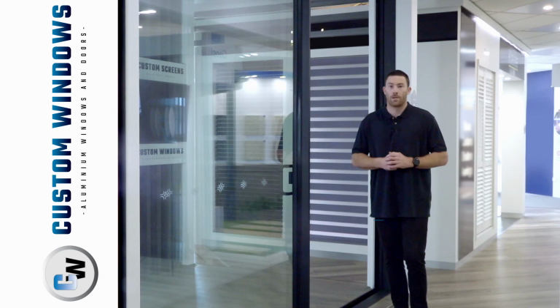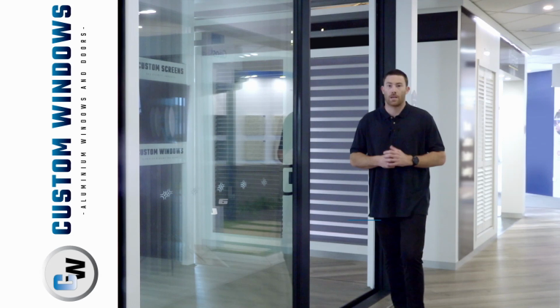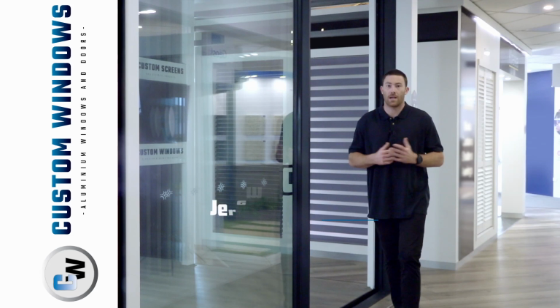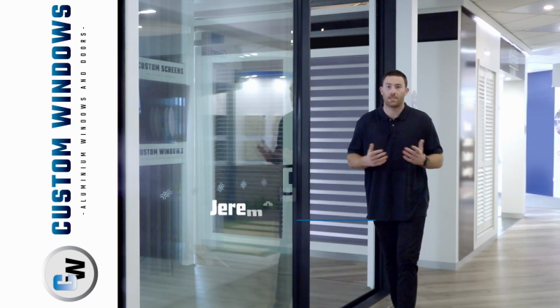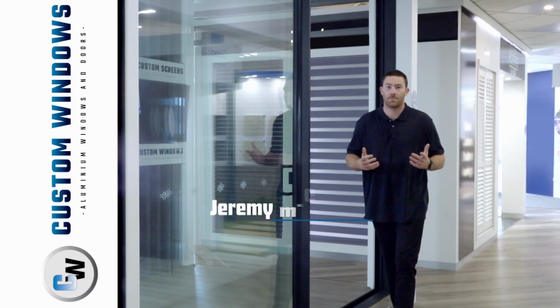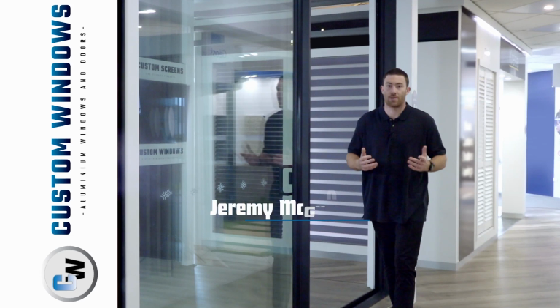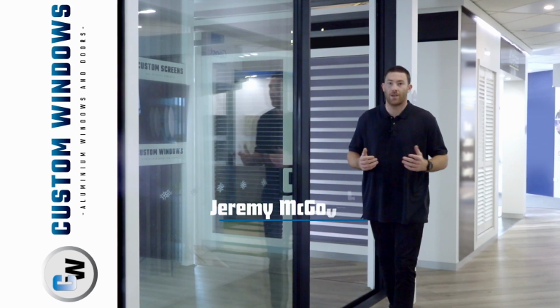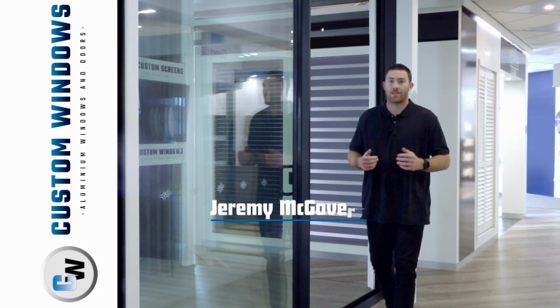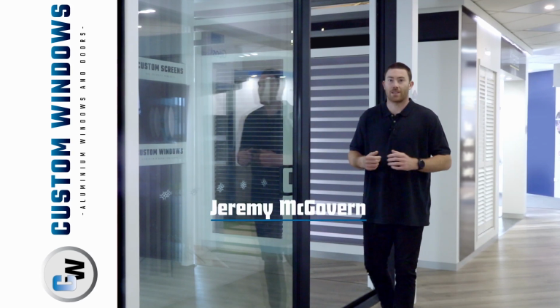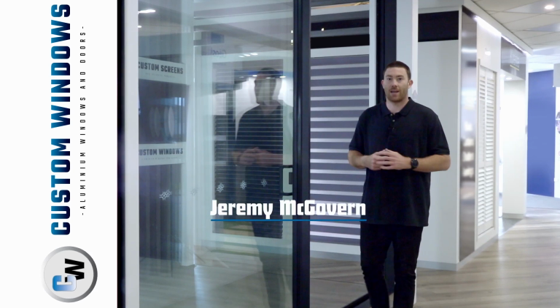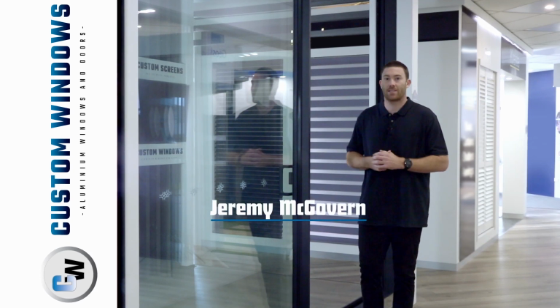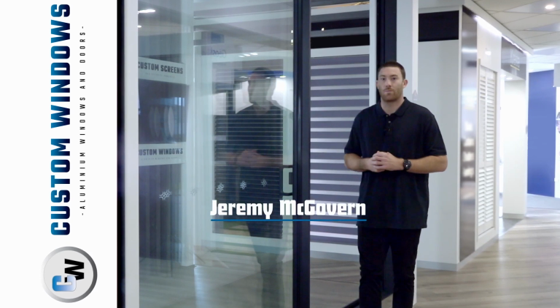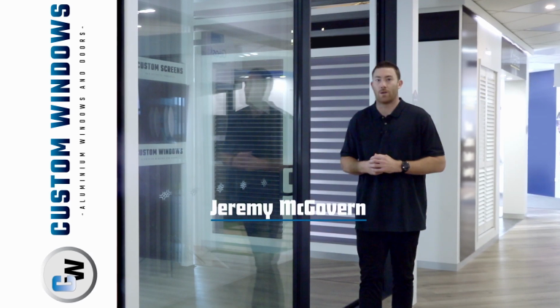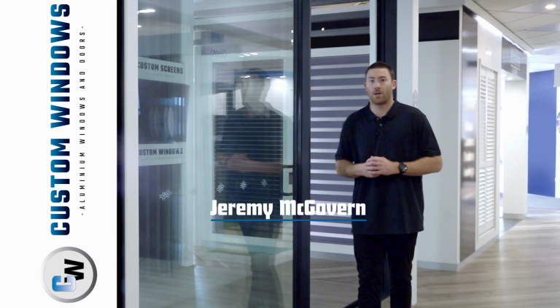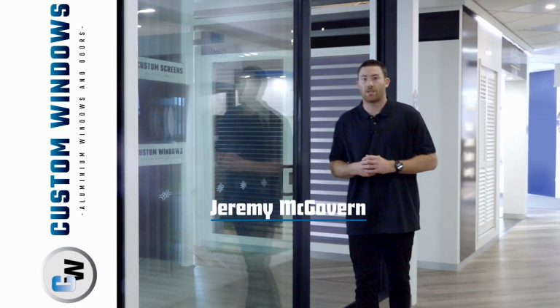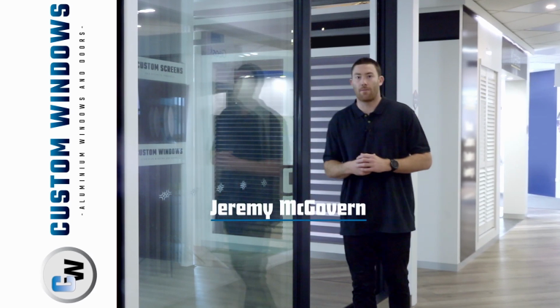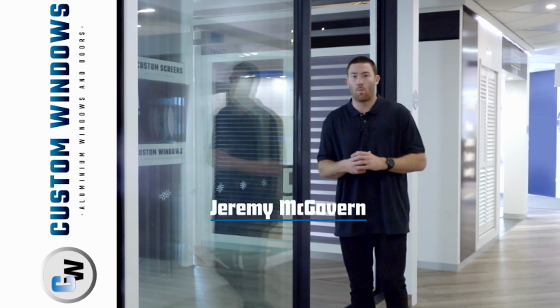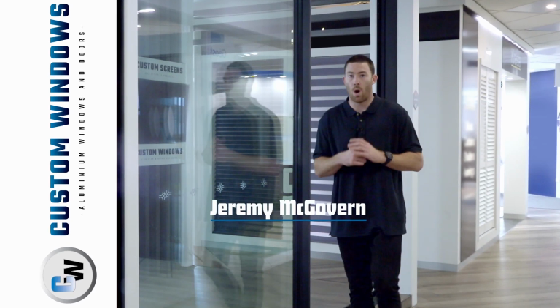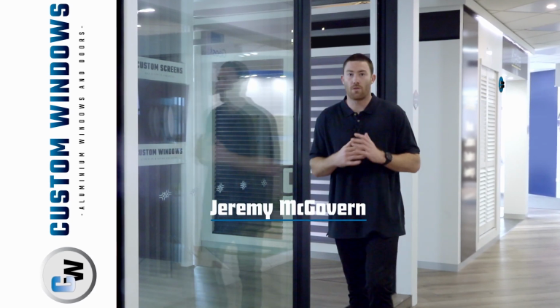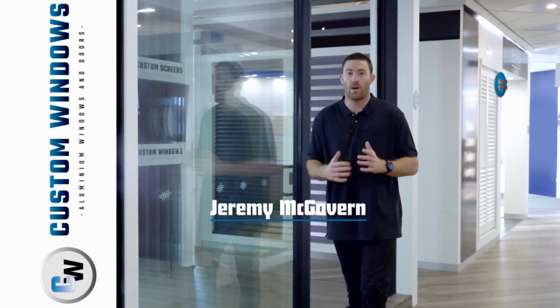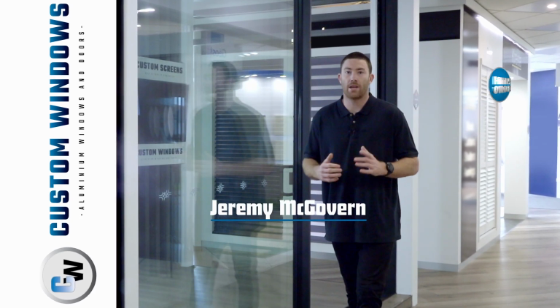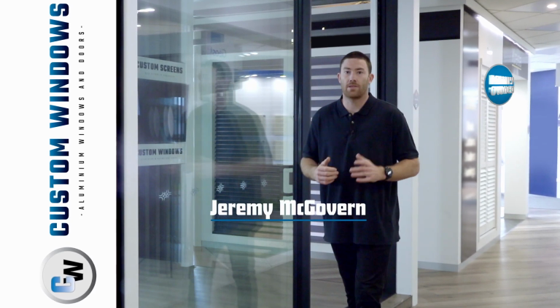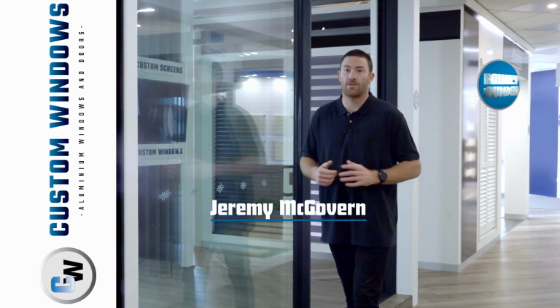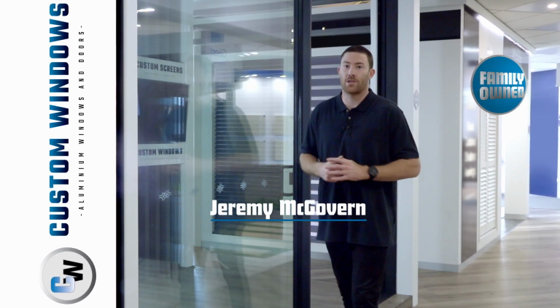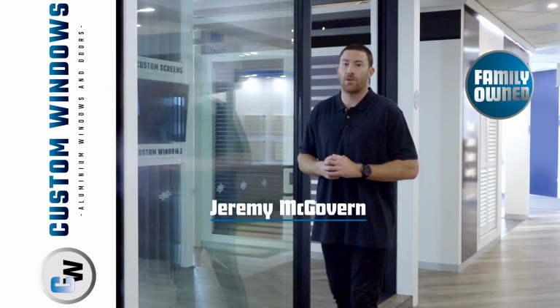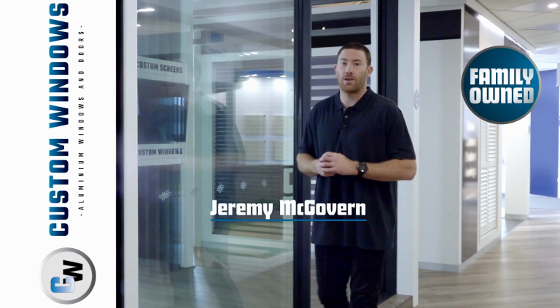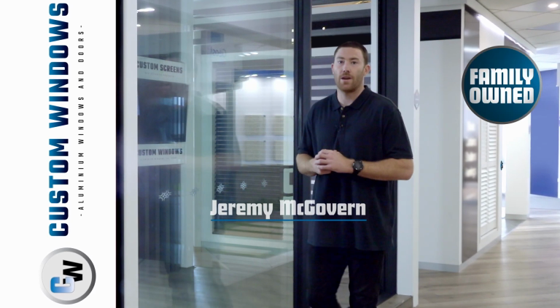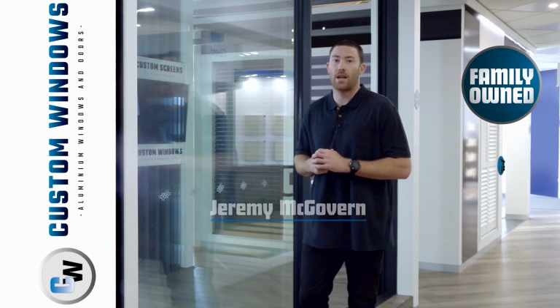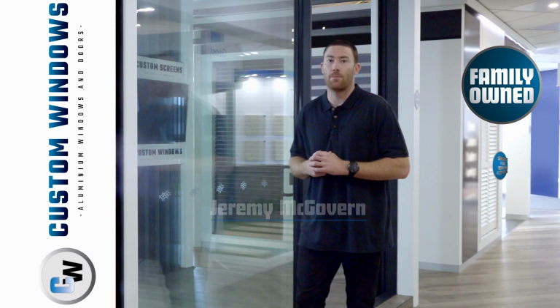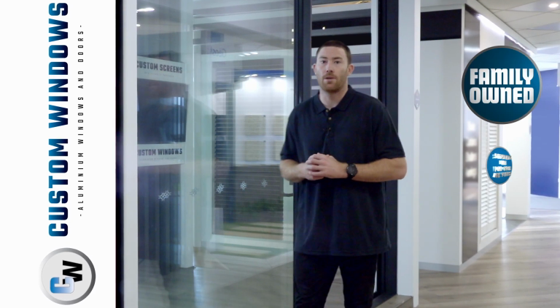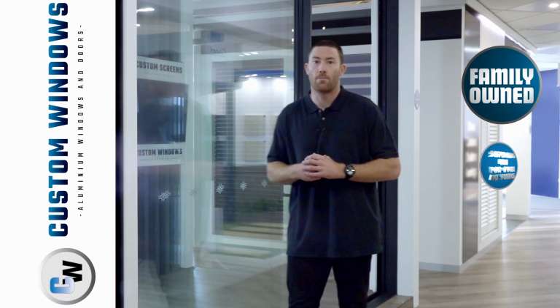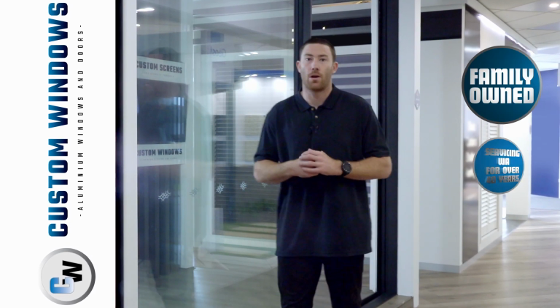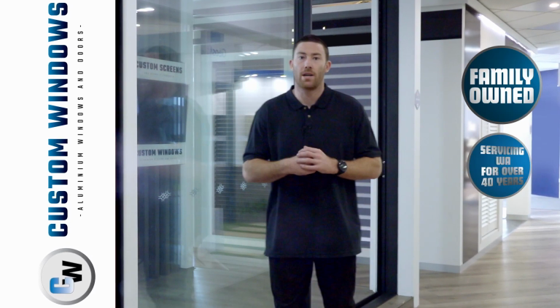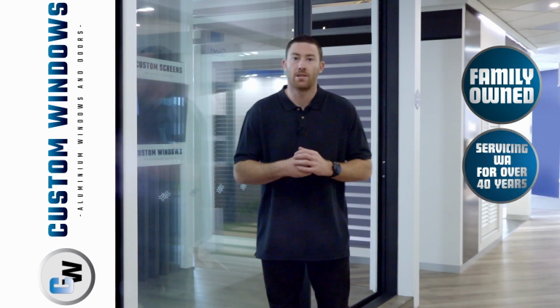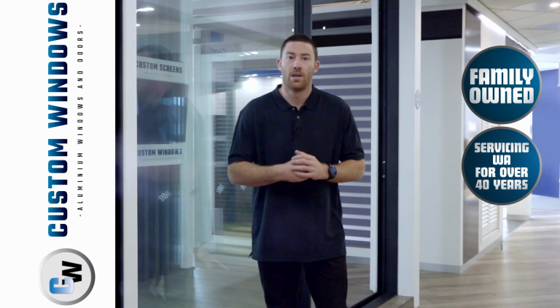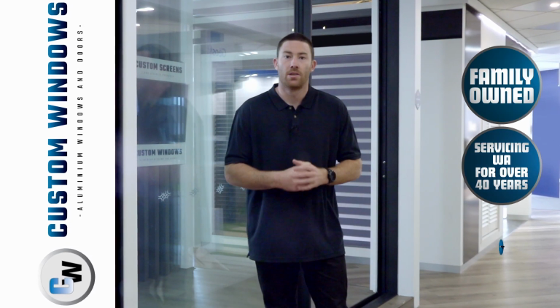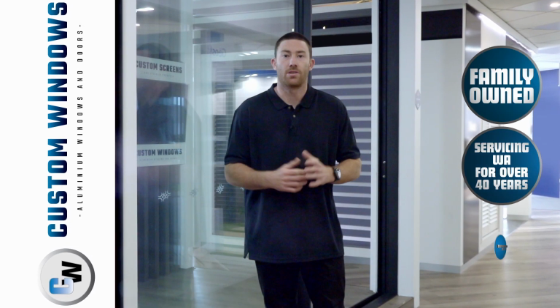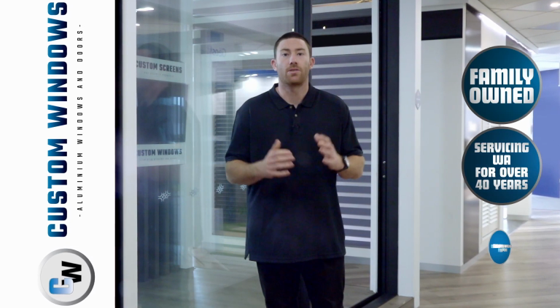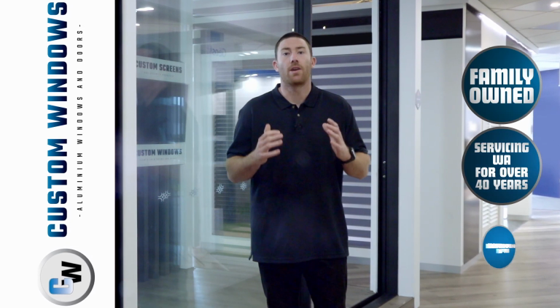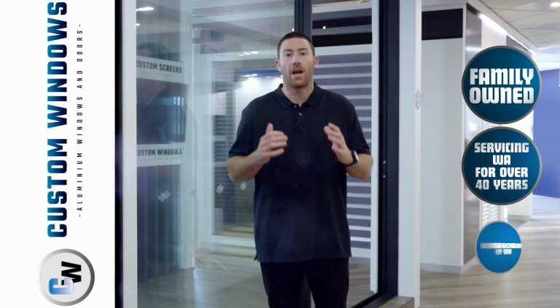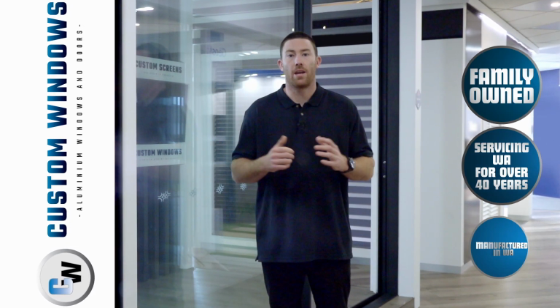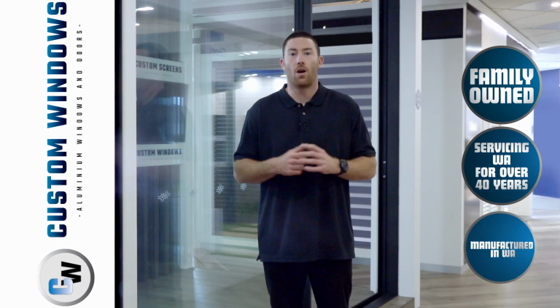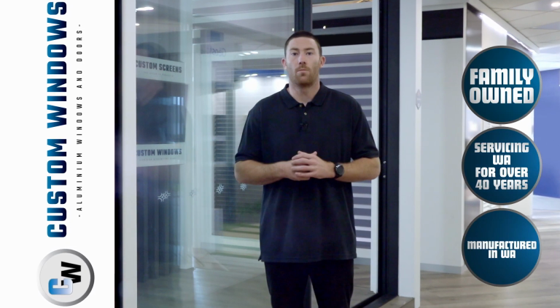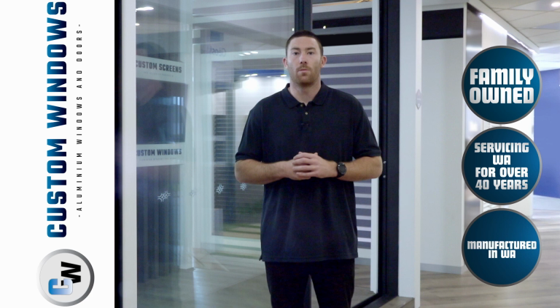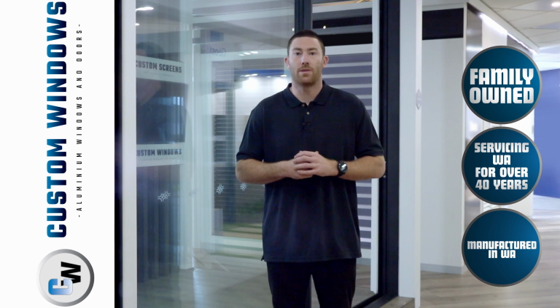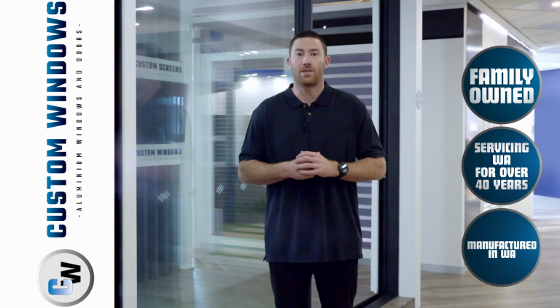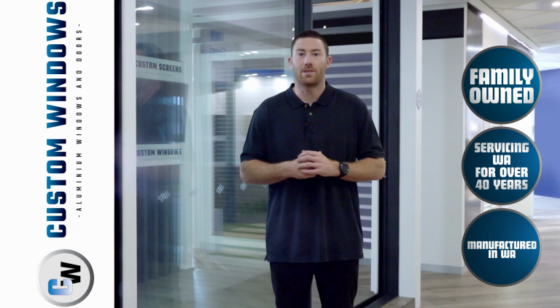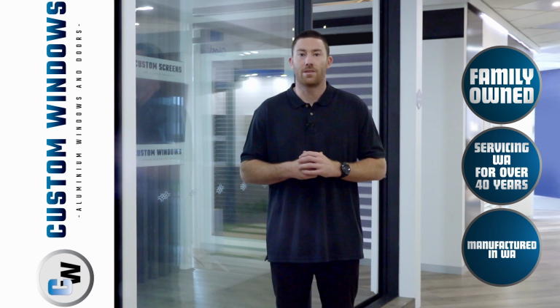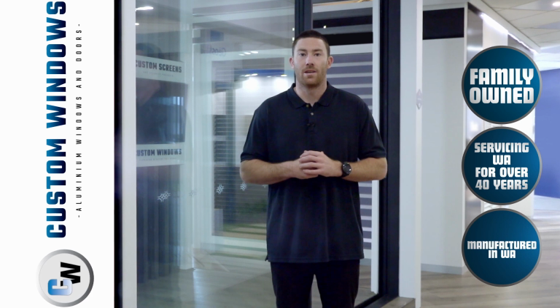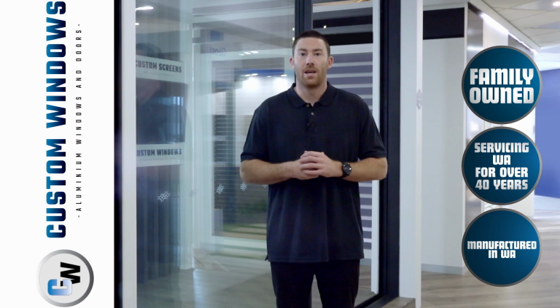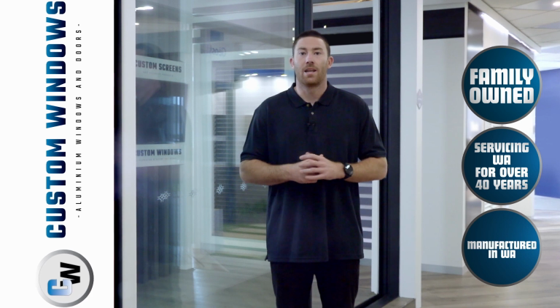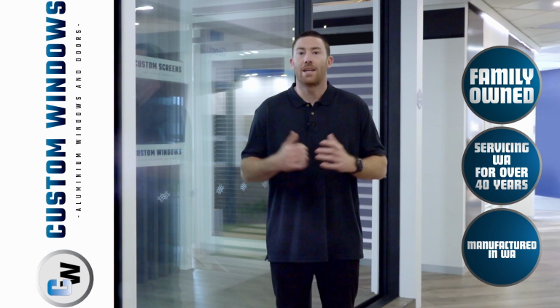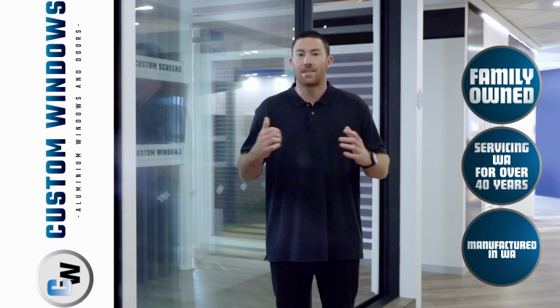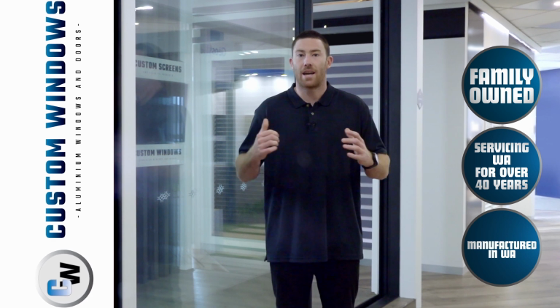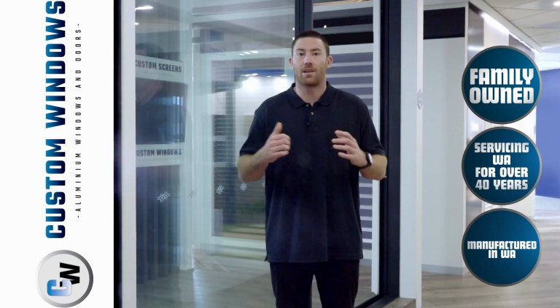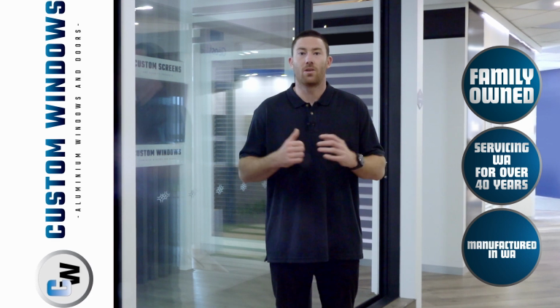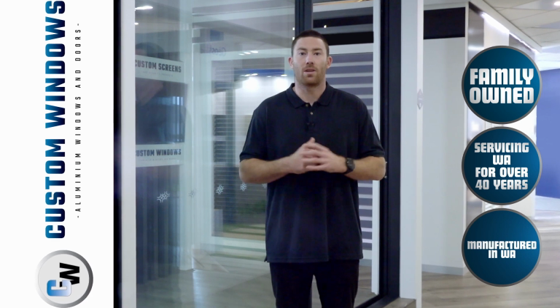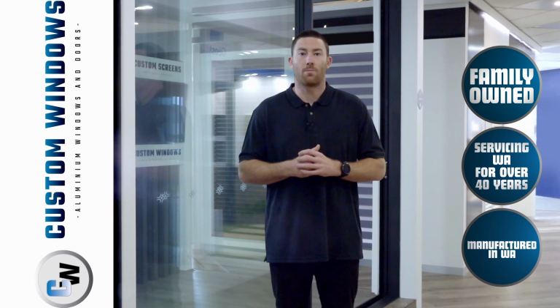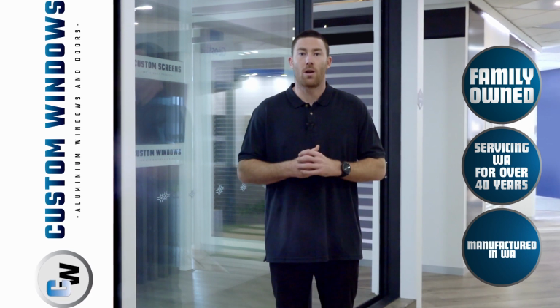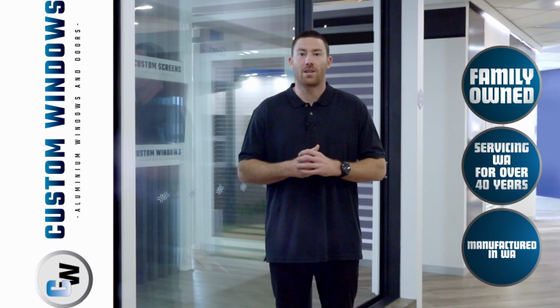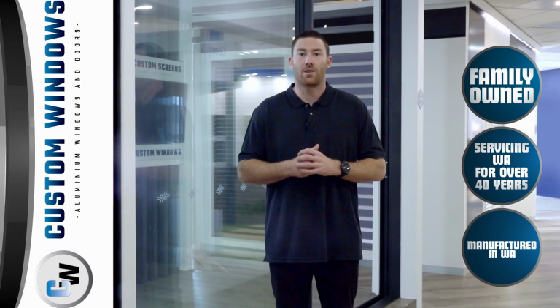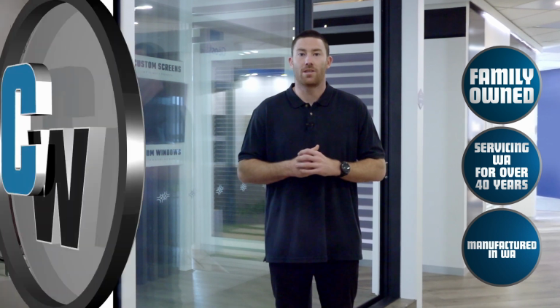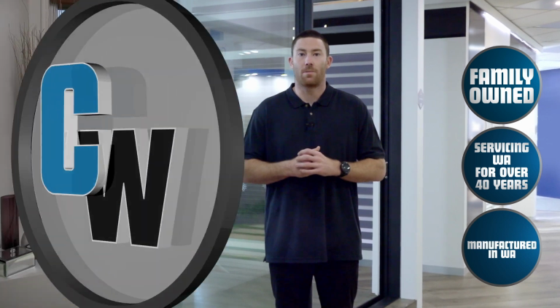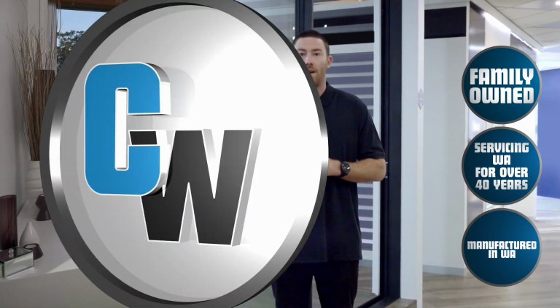Custom Screens and Custom Windows have a wide range of security and aluminium products to suit any home or business. Let's take a look at the products on display.